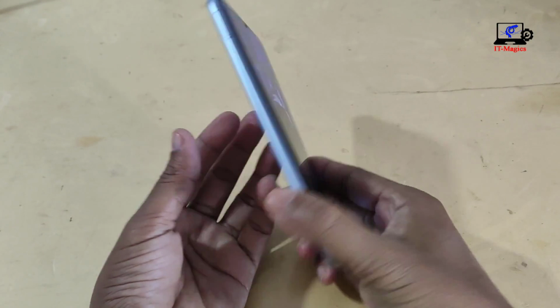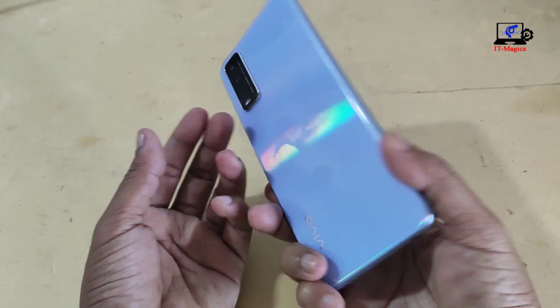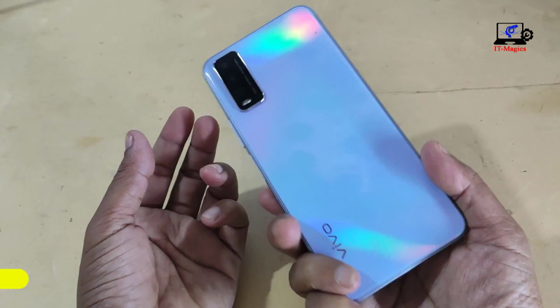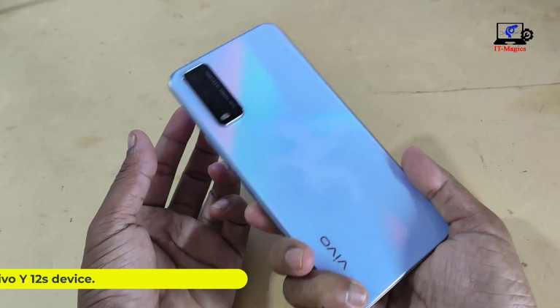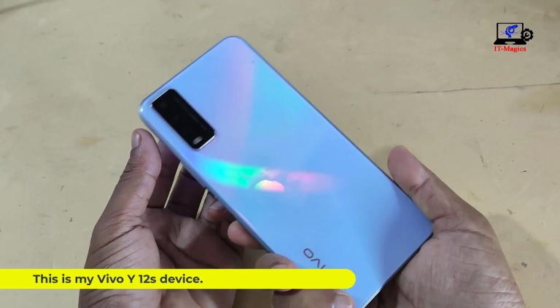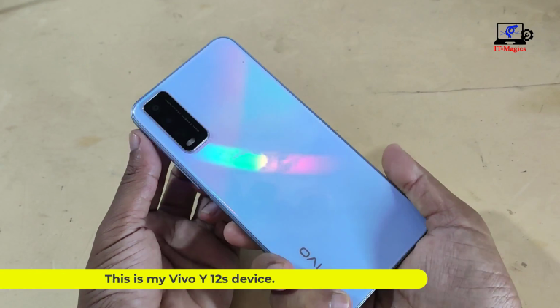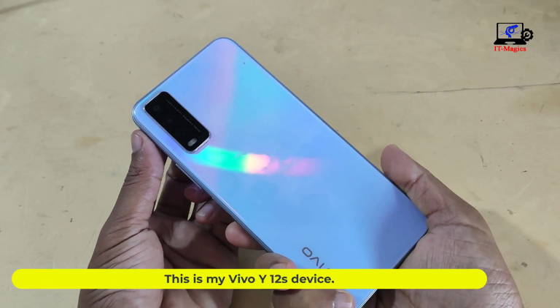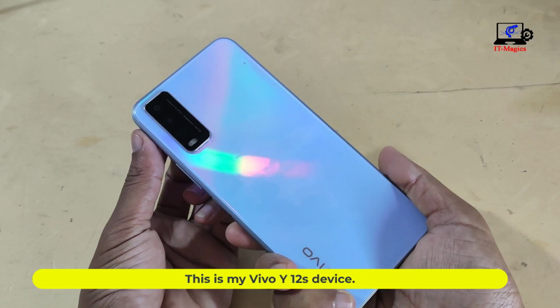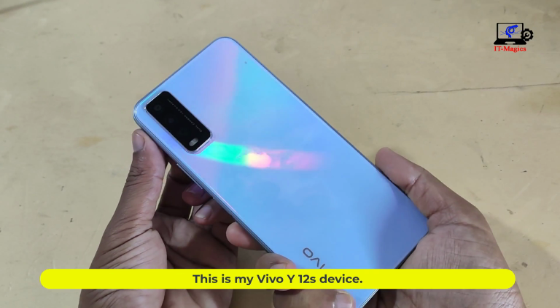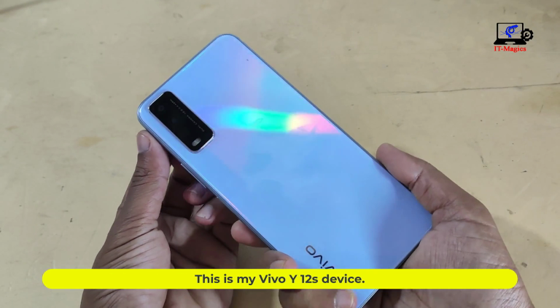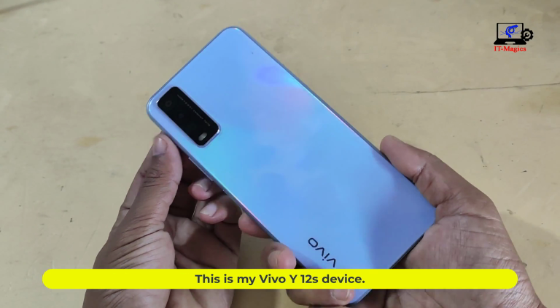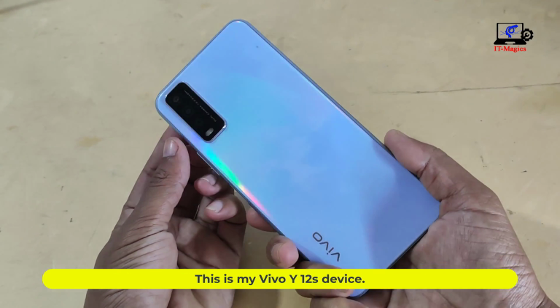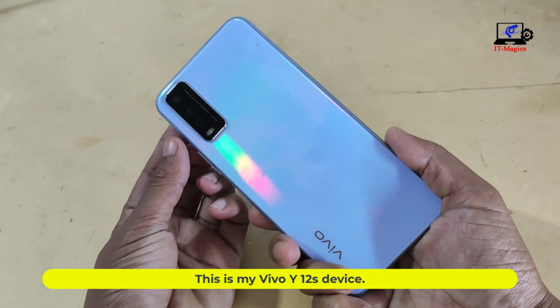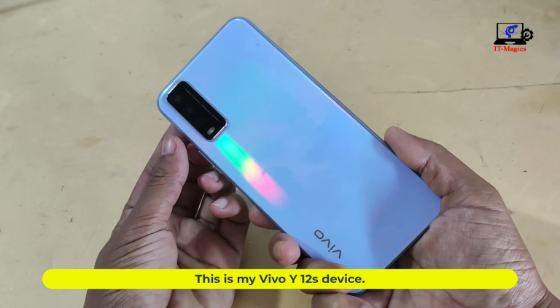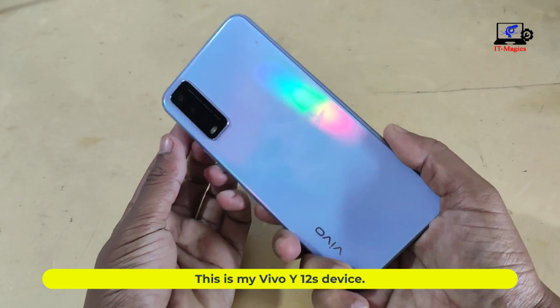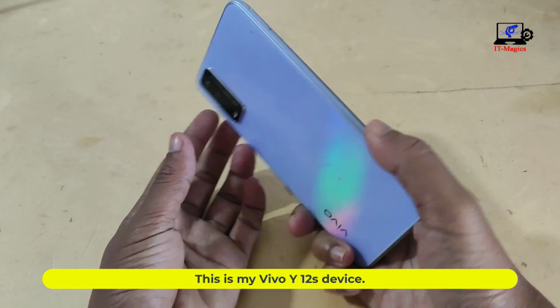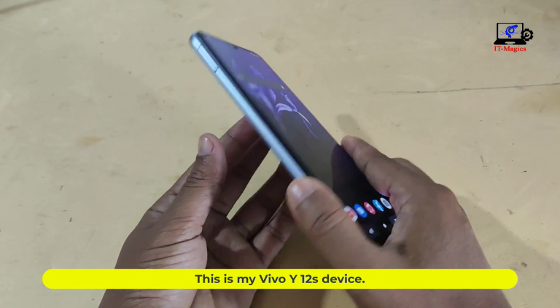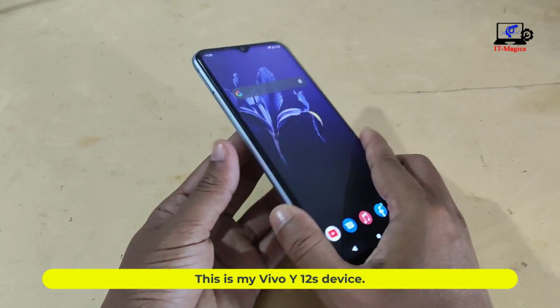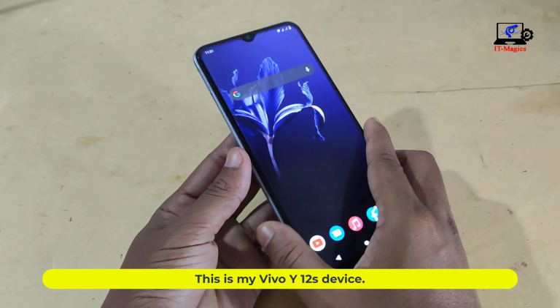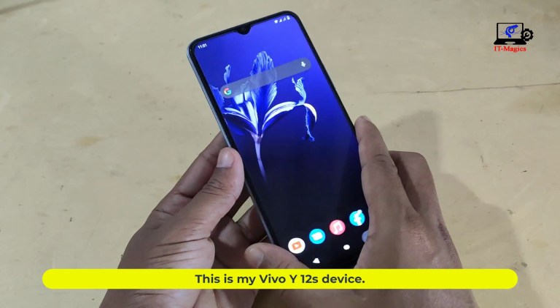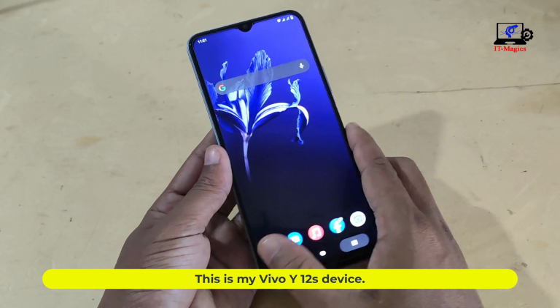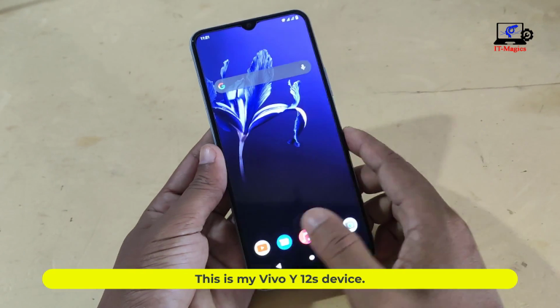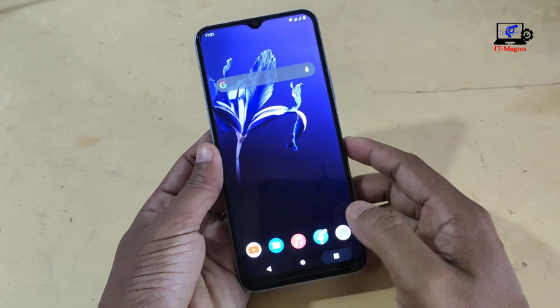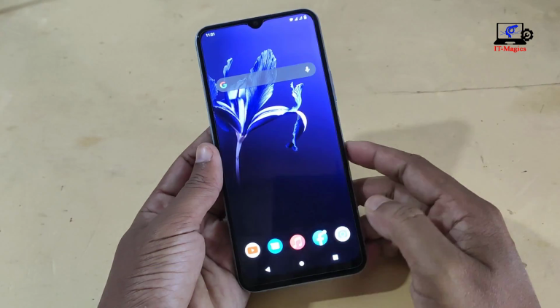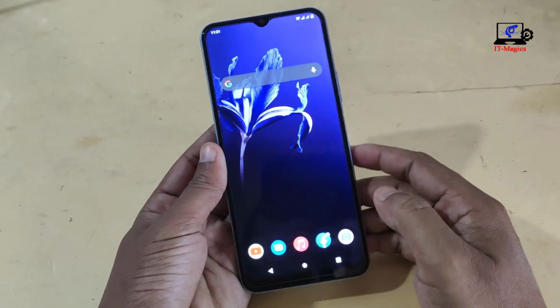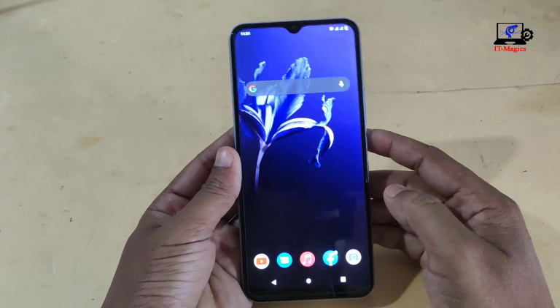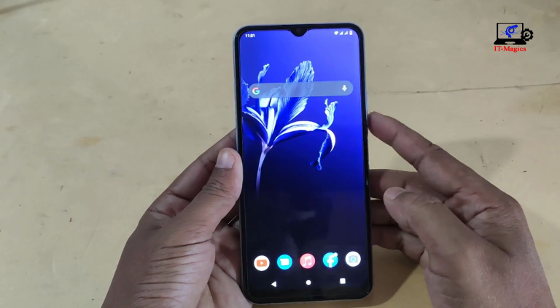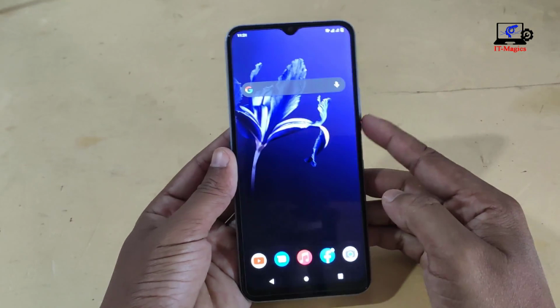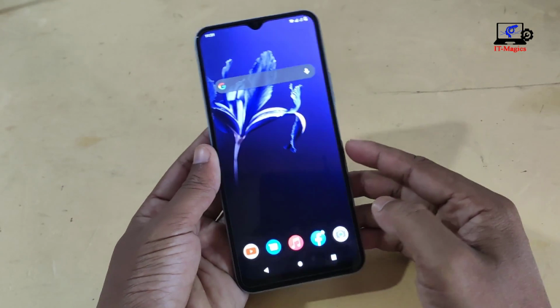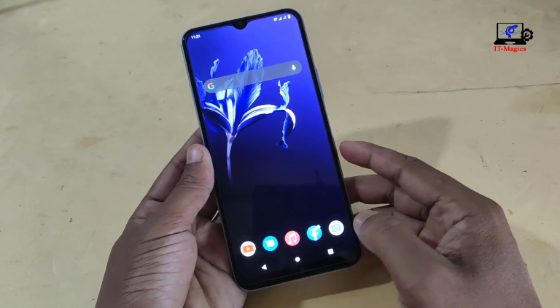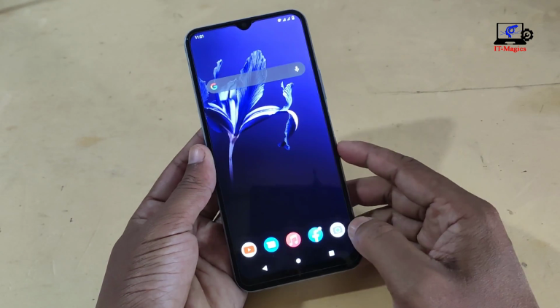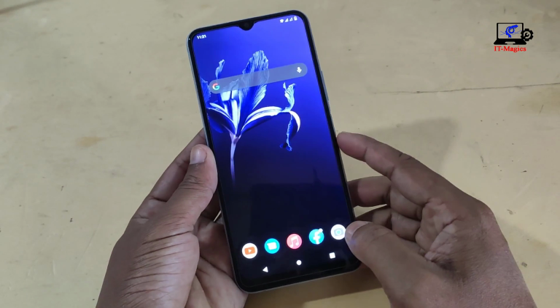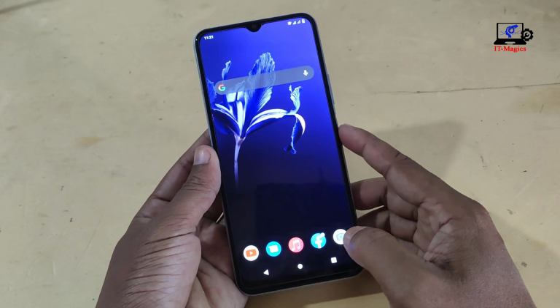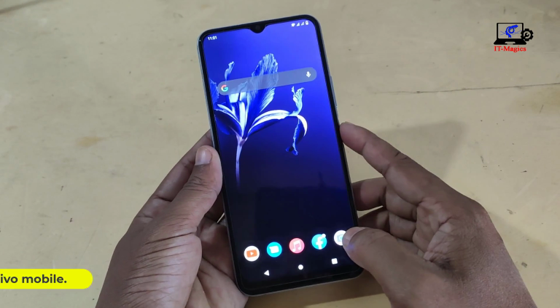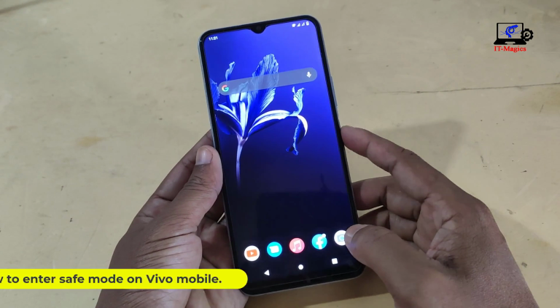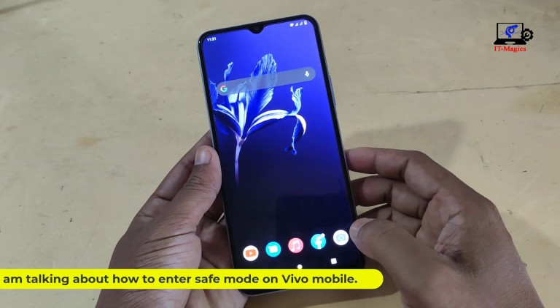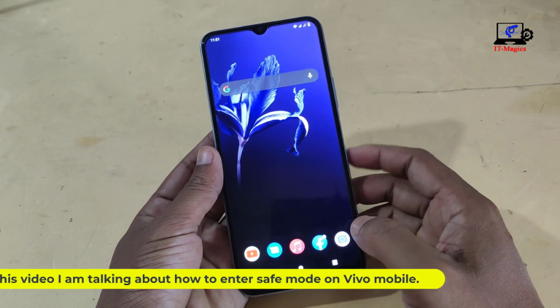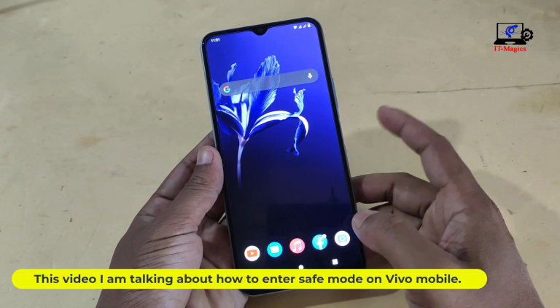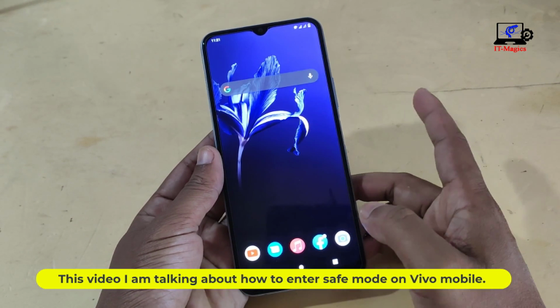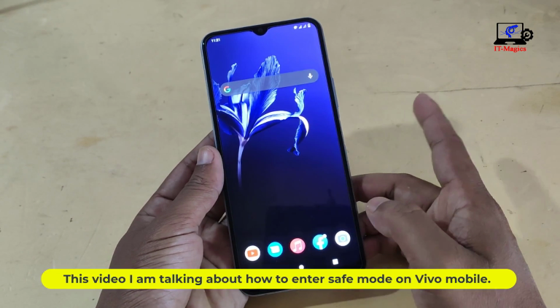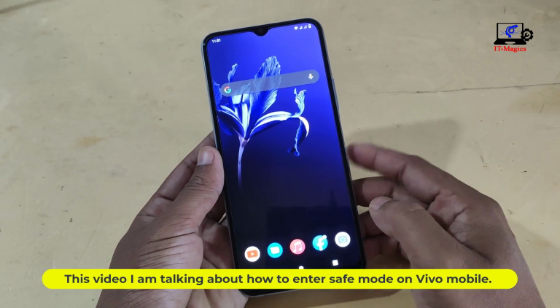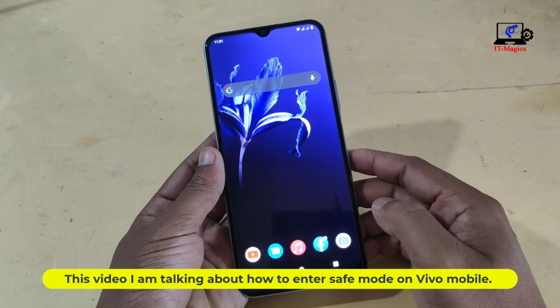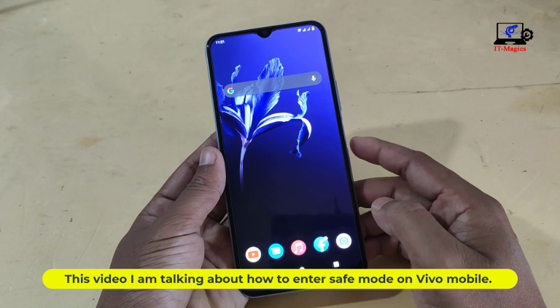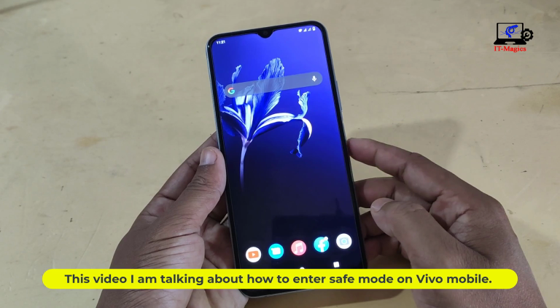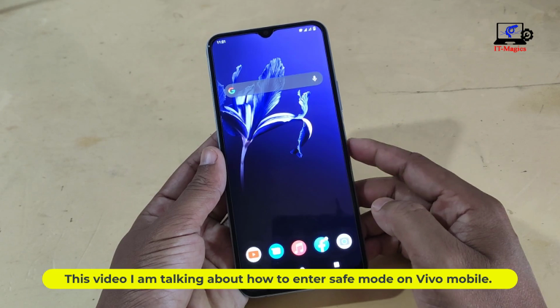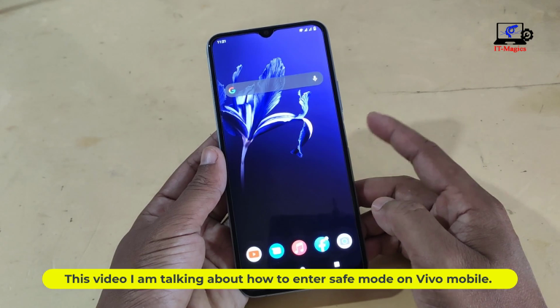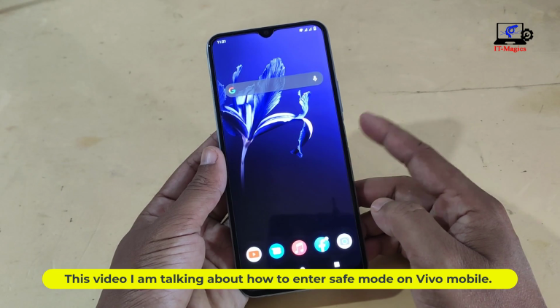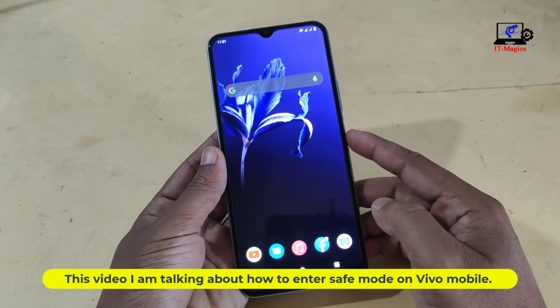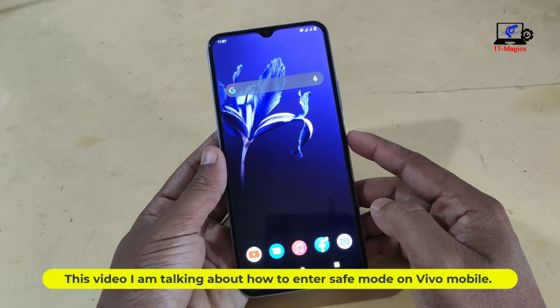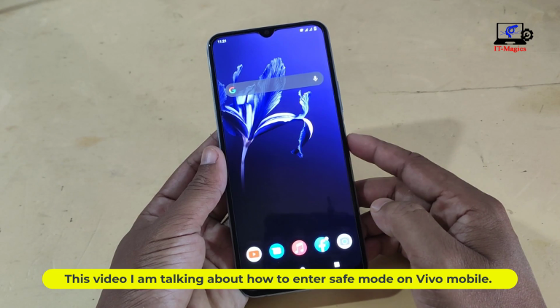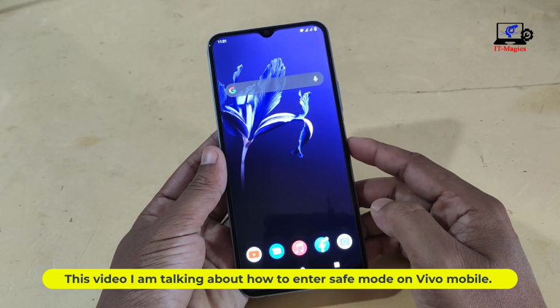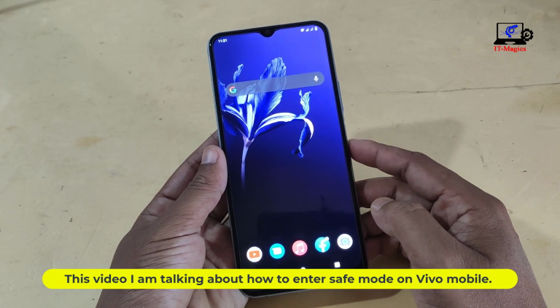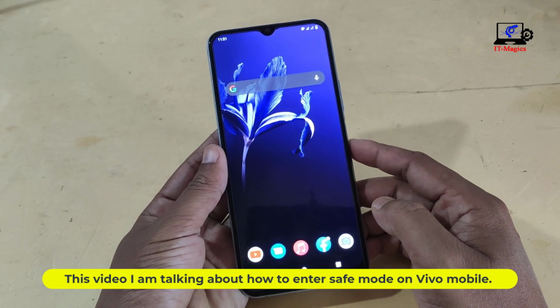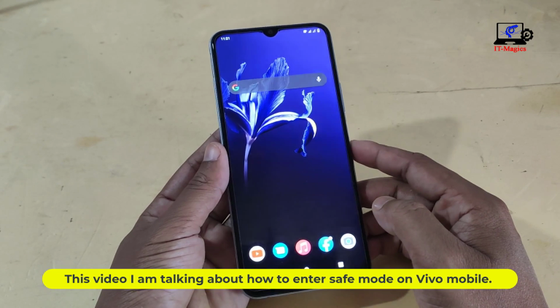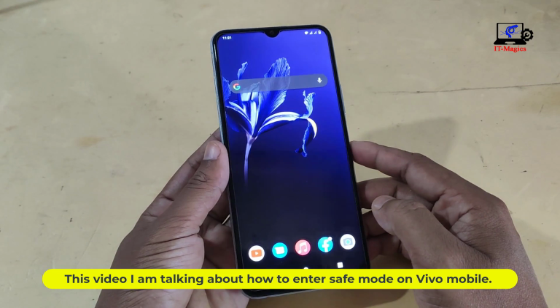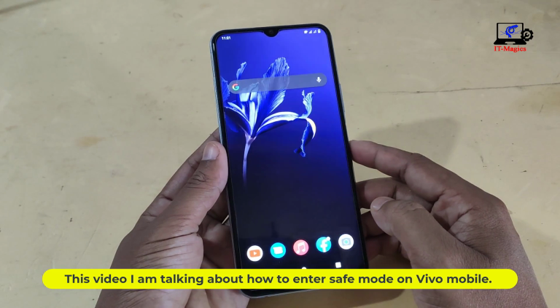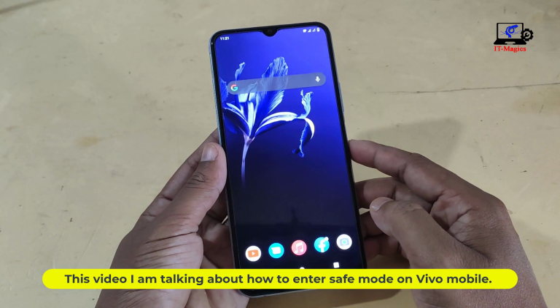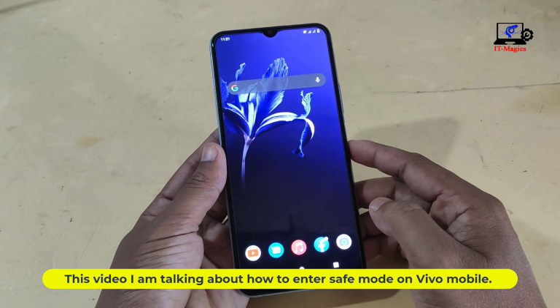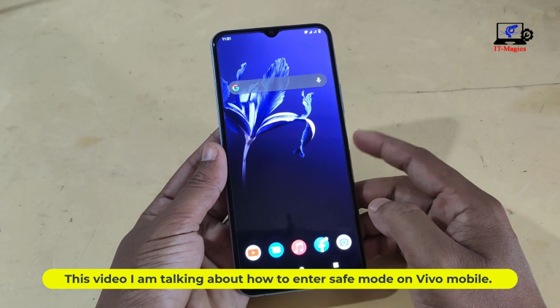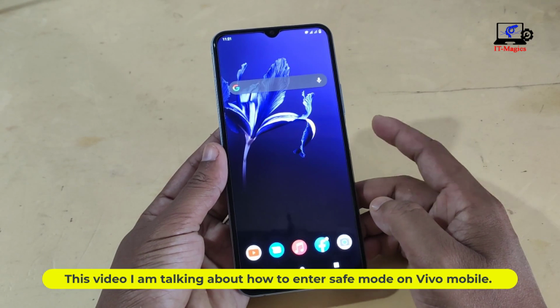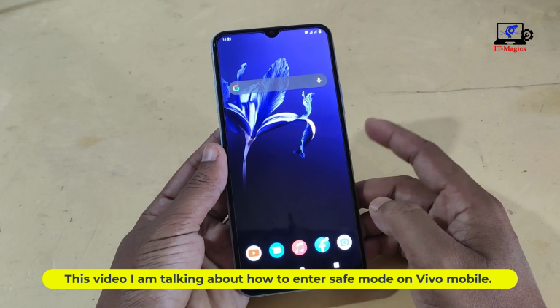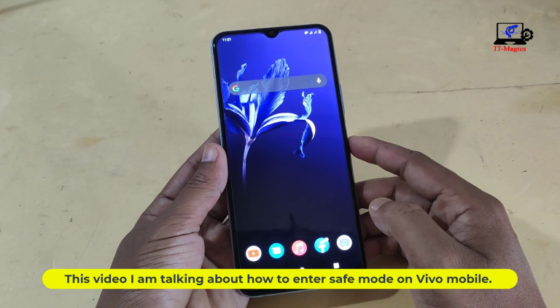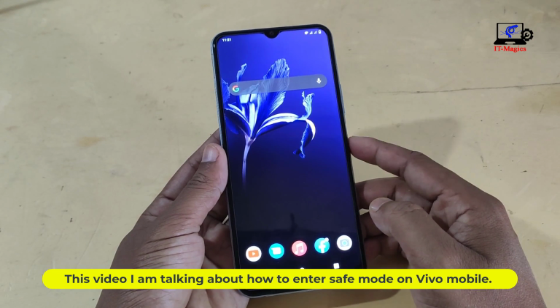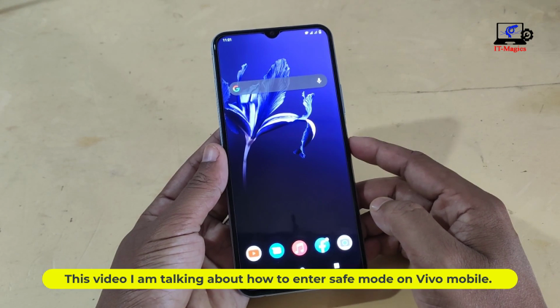This is my Vivo Y12 device. In this video, I am talking about how to enter safe mode on a Vivo mobile.